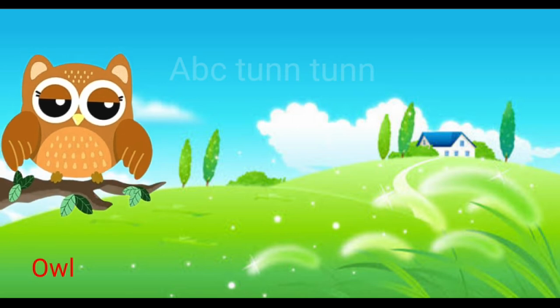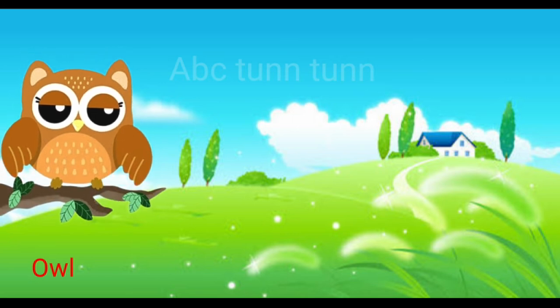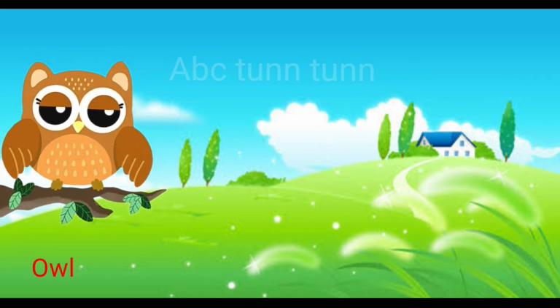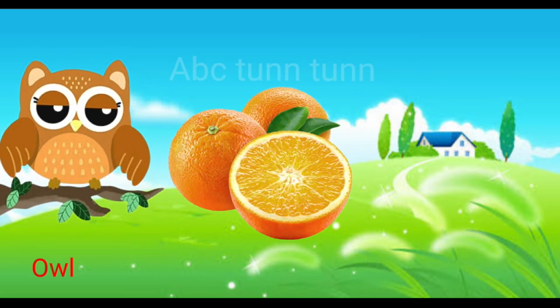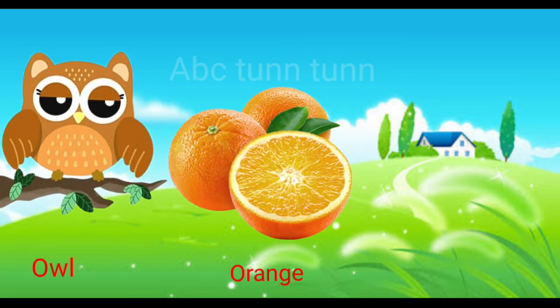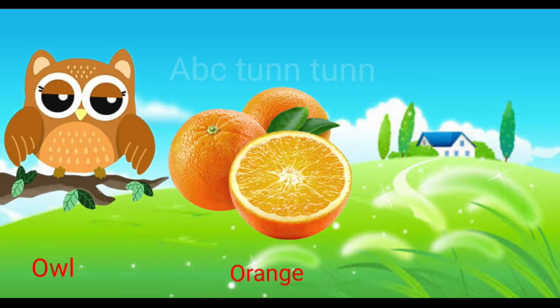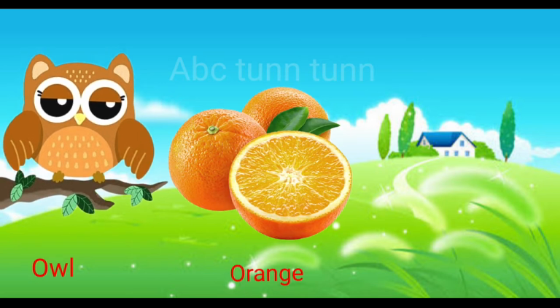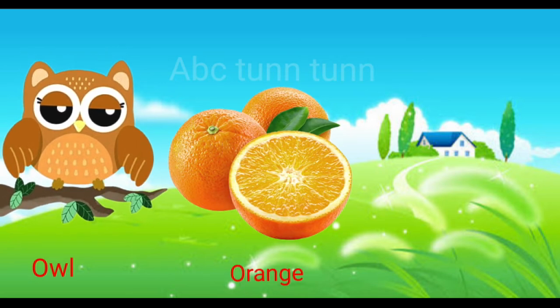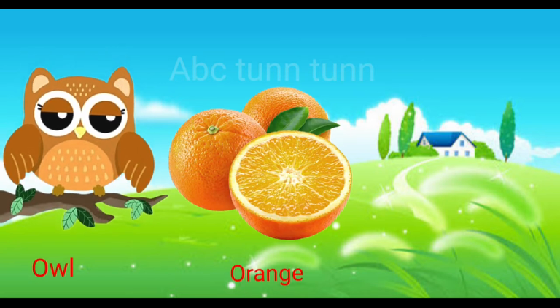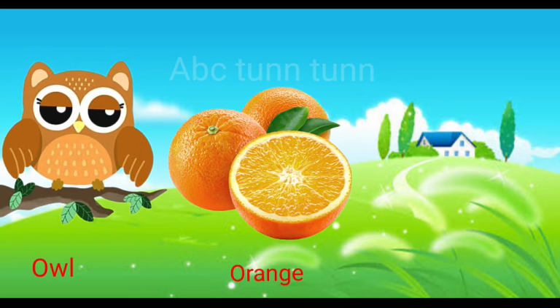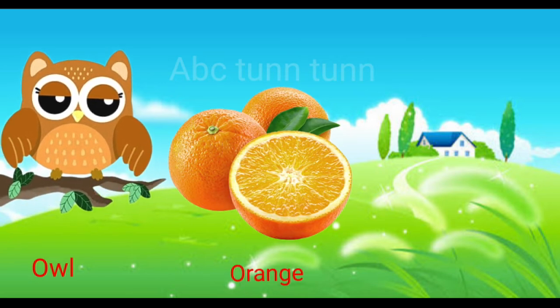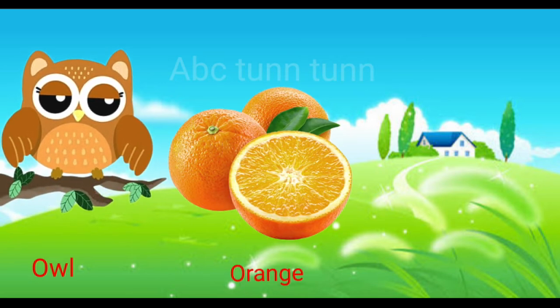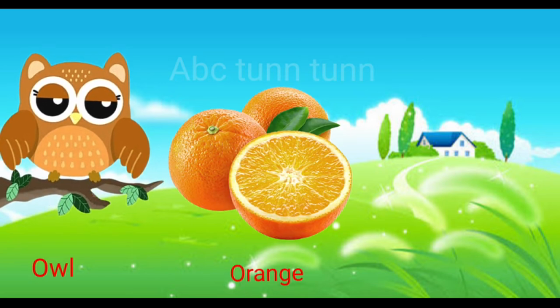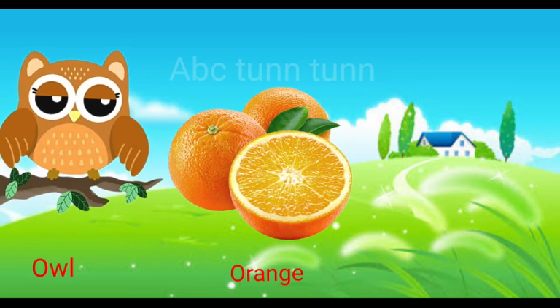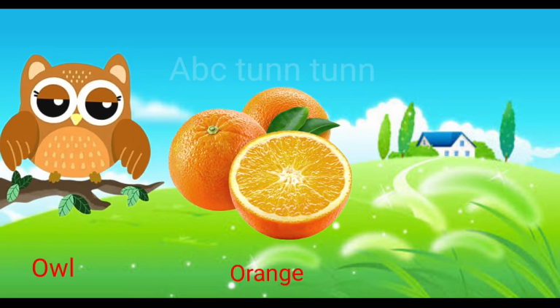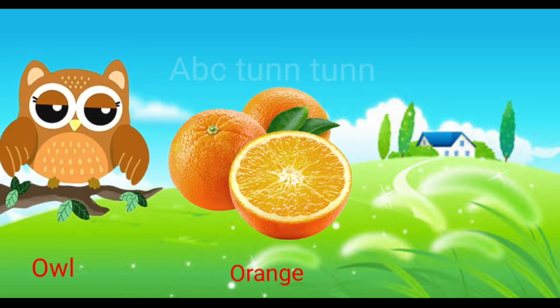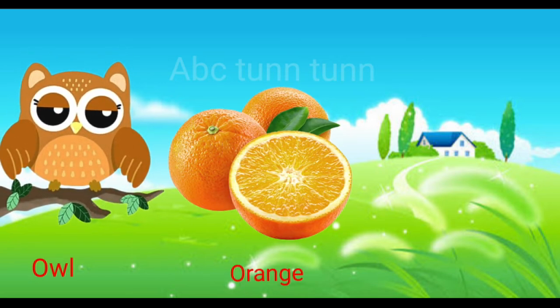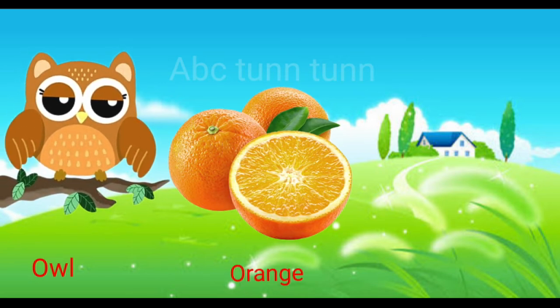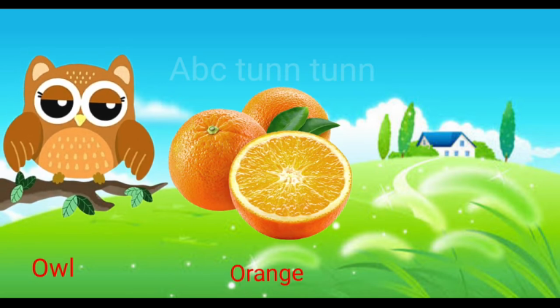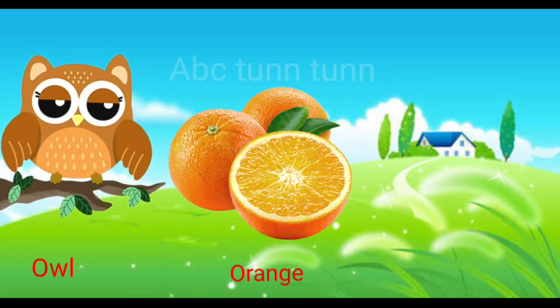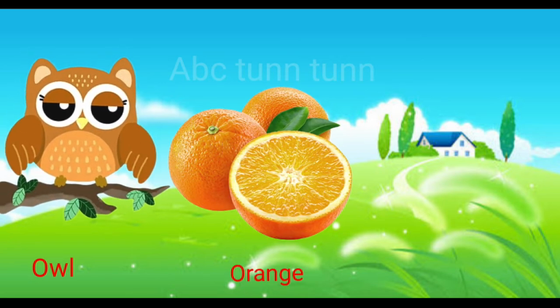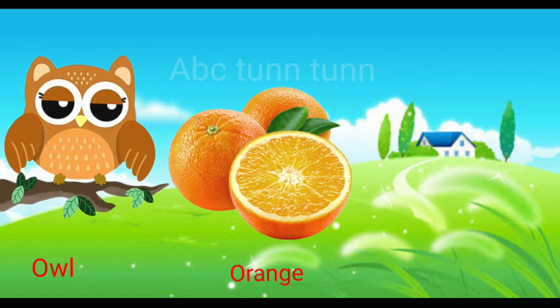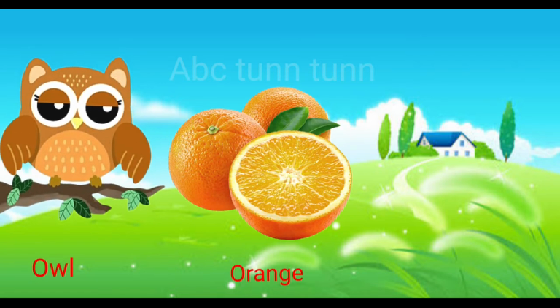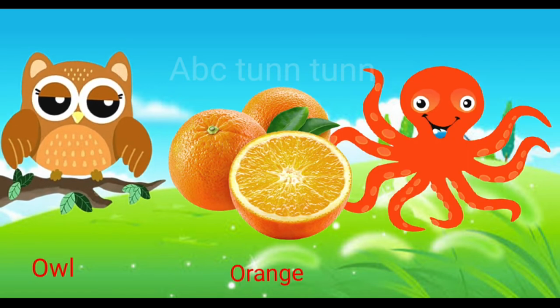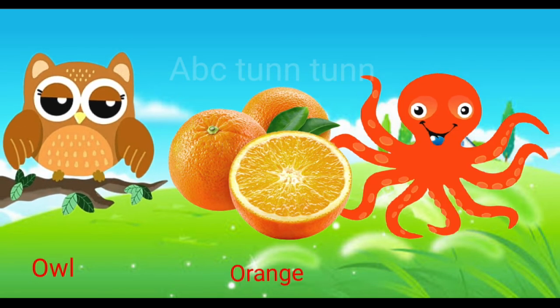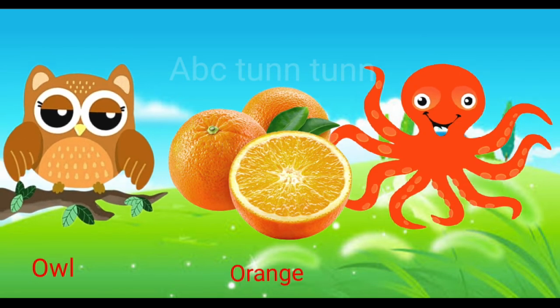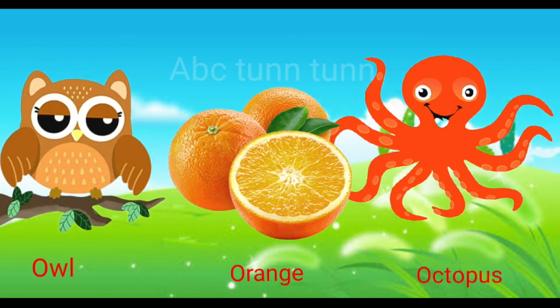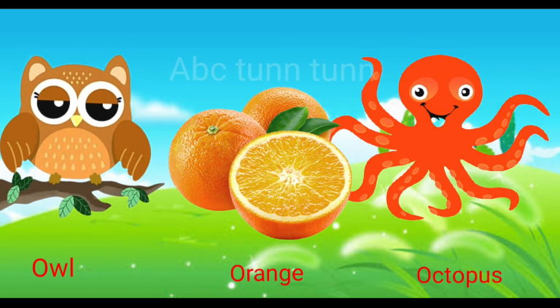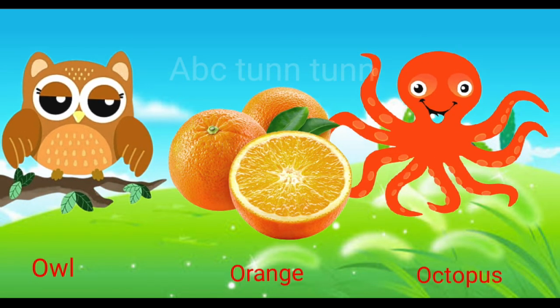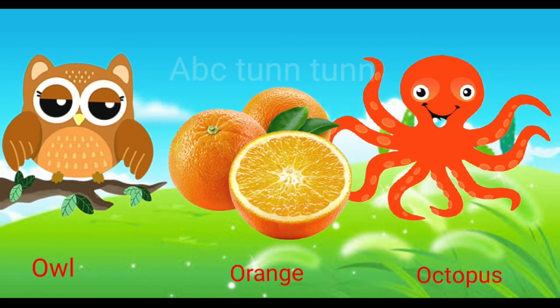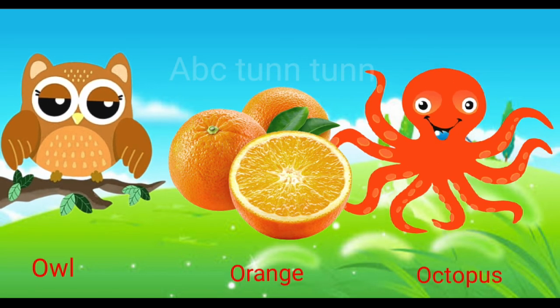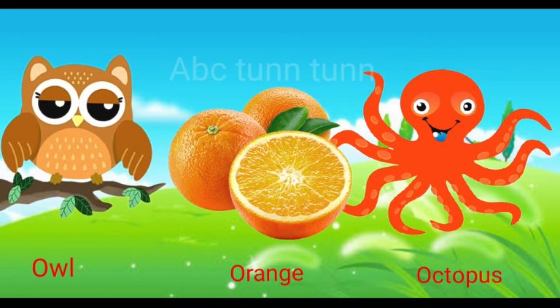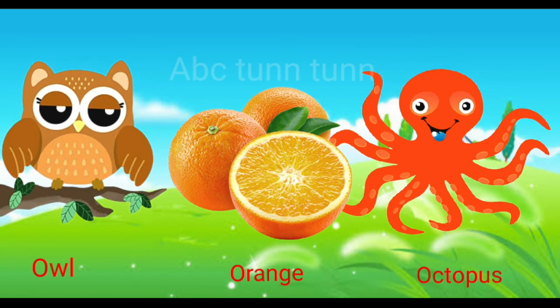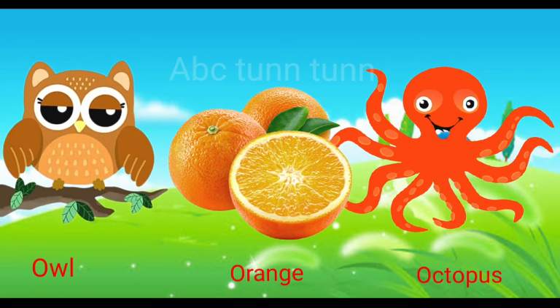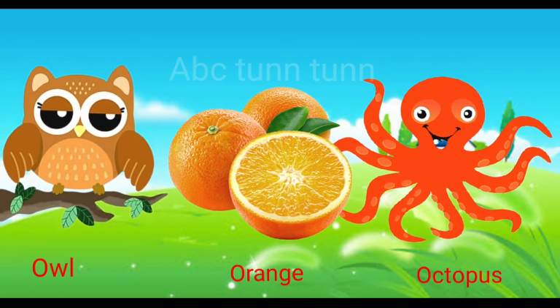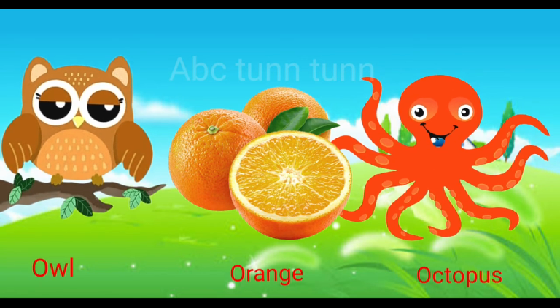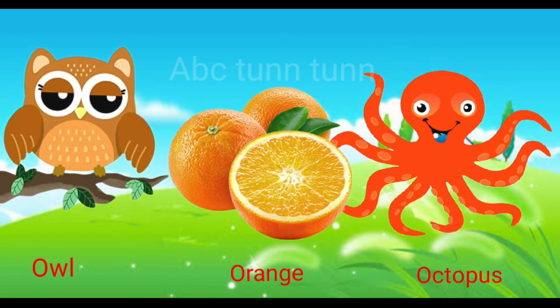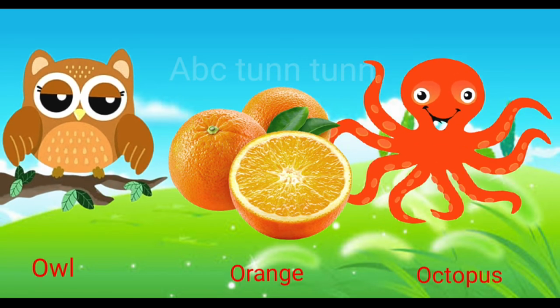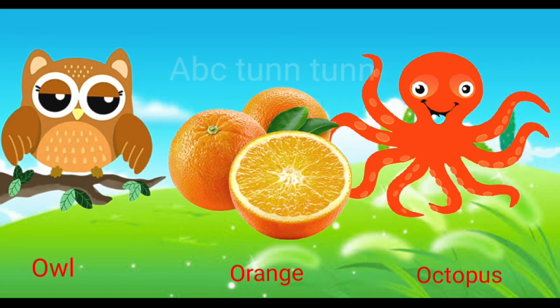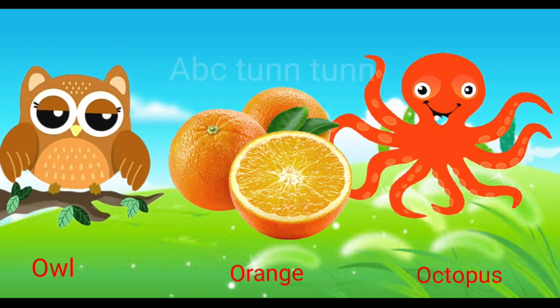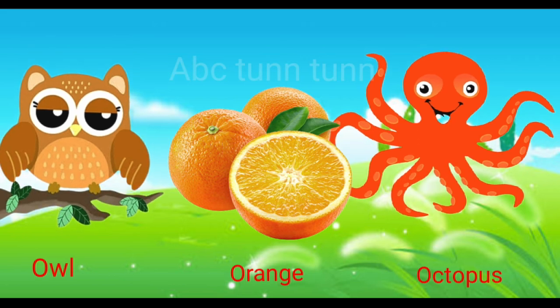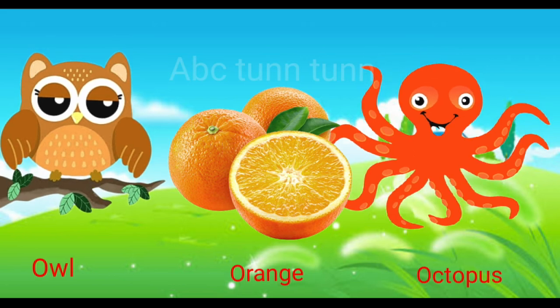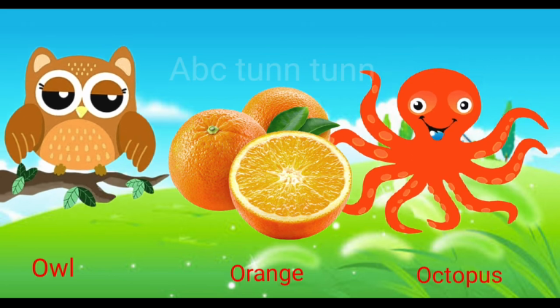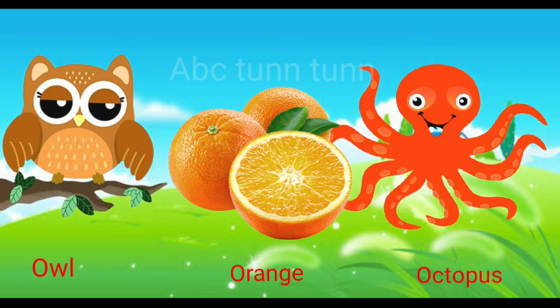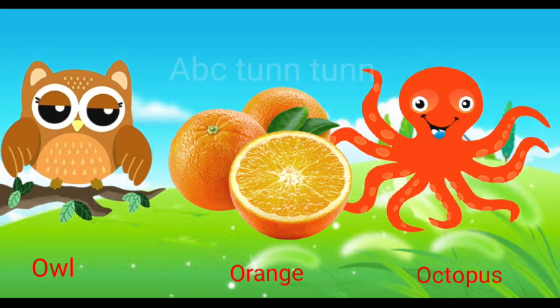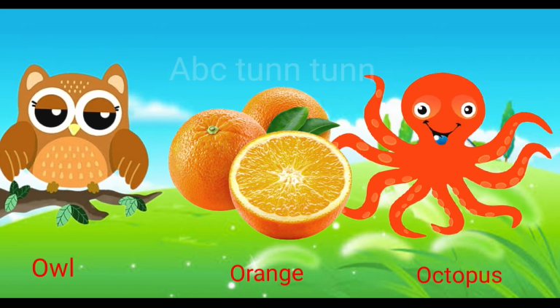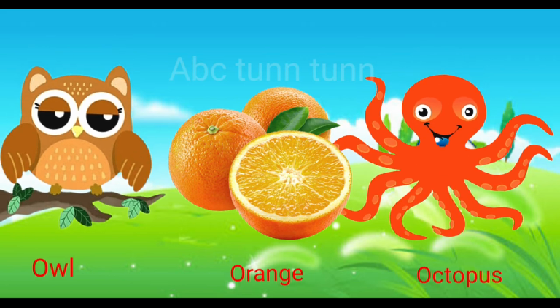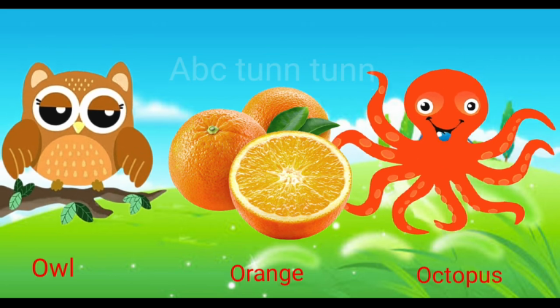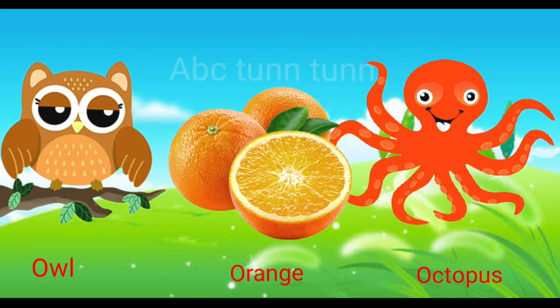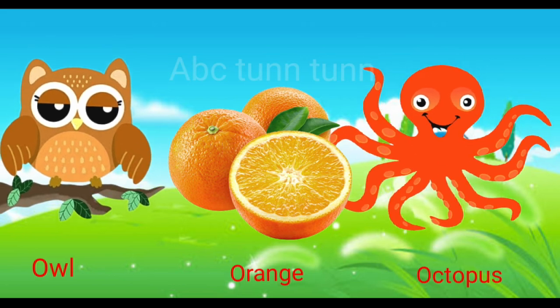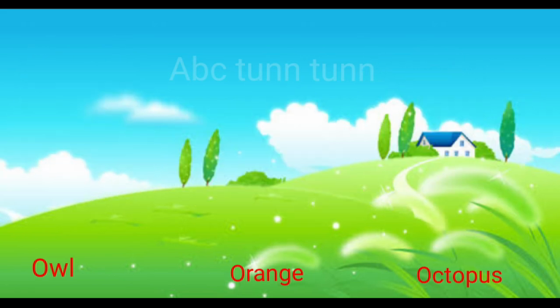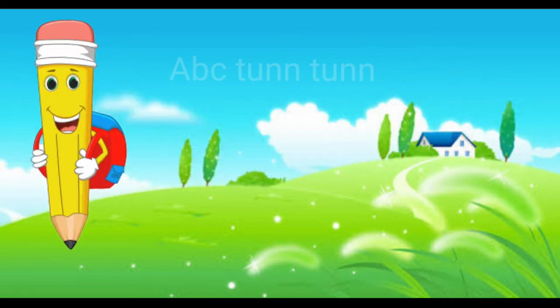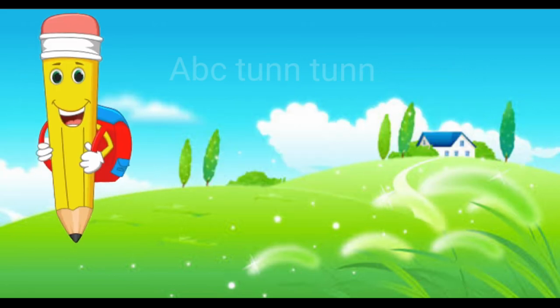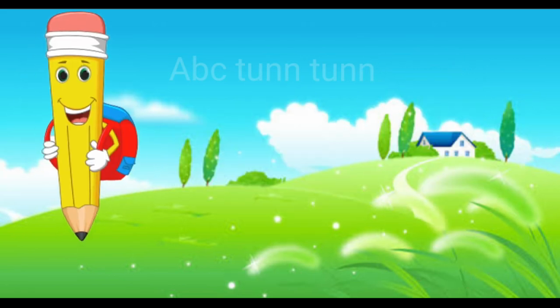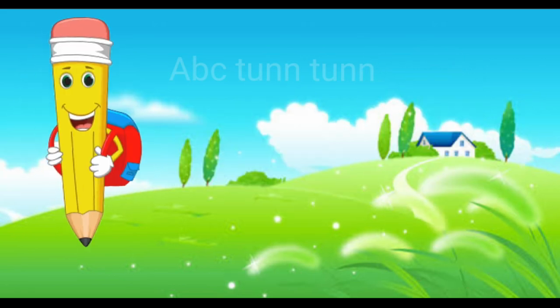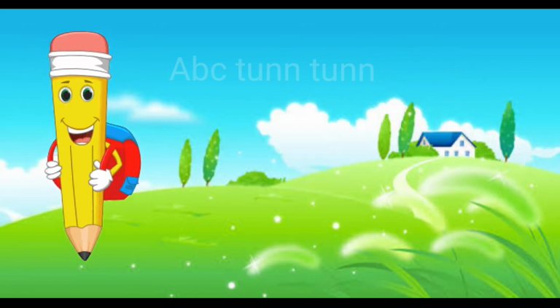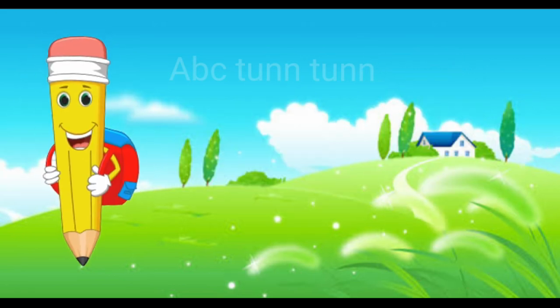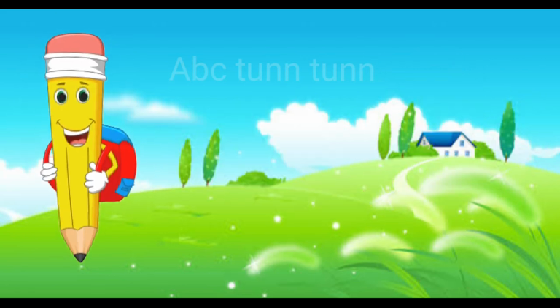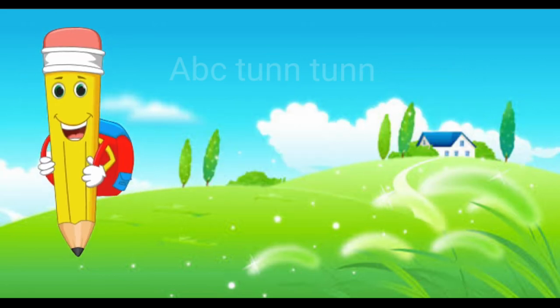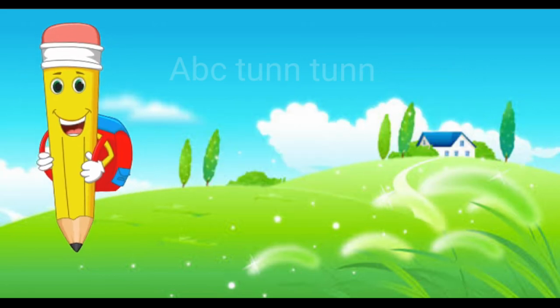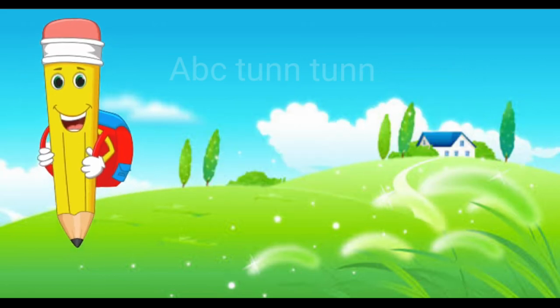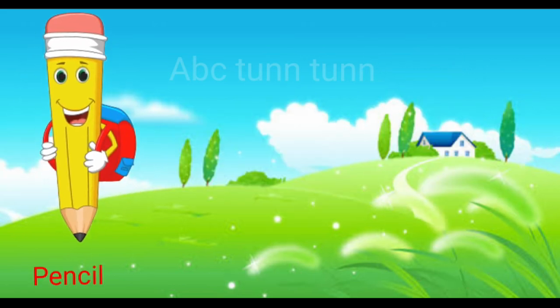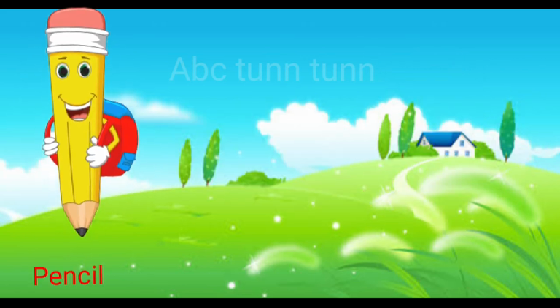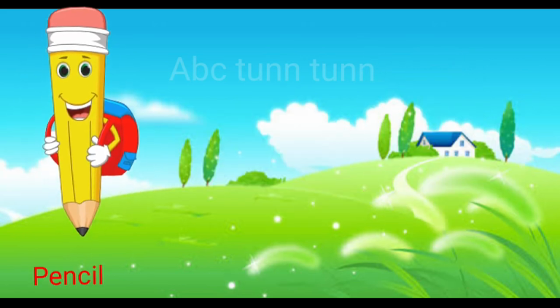O is for owl. O is for orange. O is for octopus. Oh.